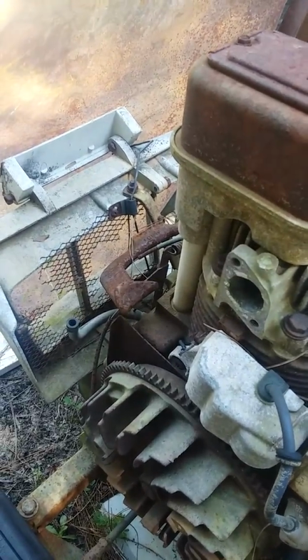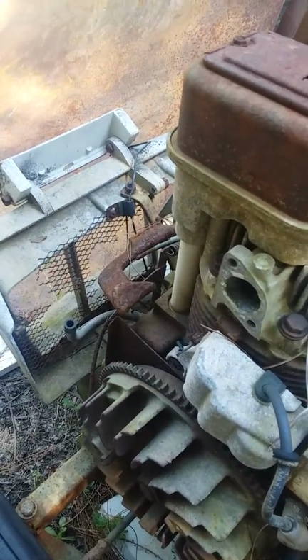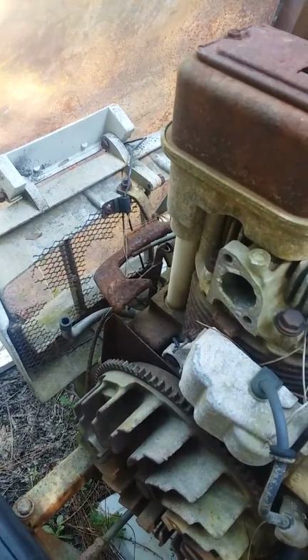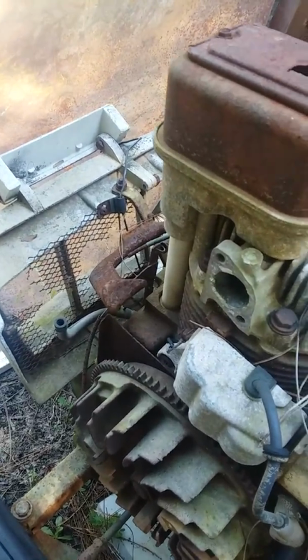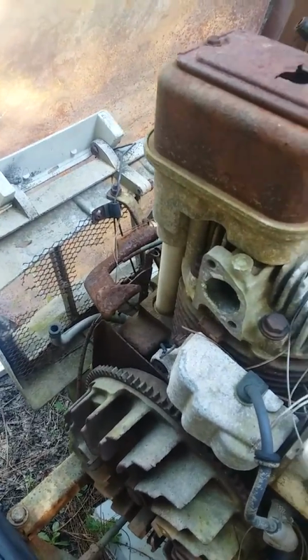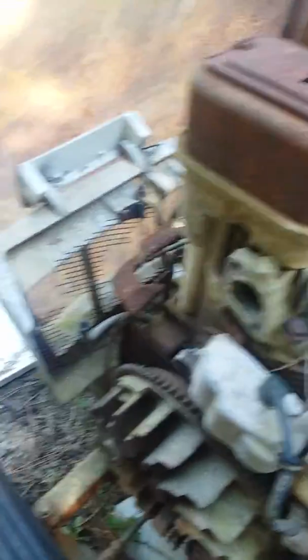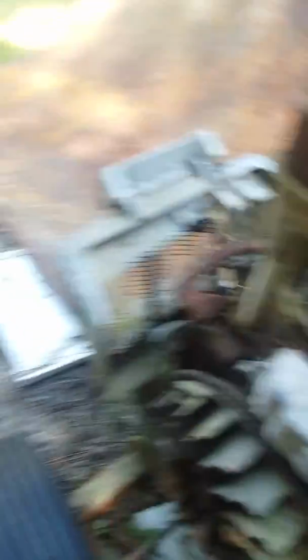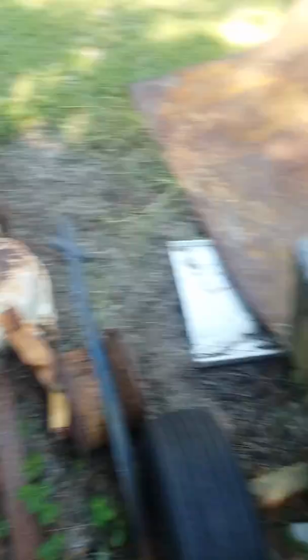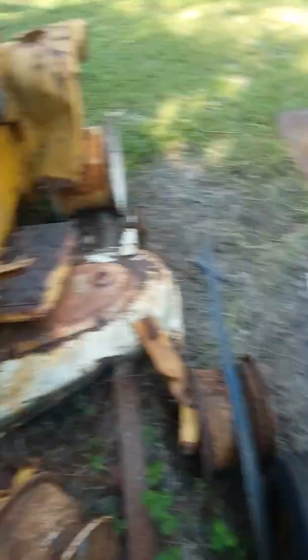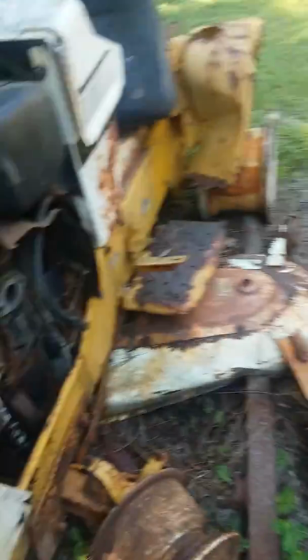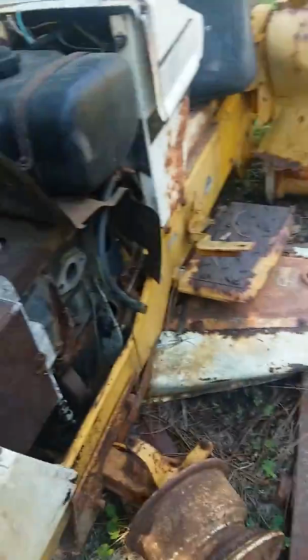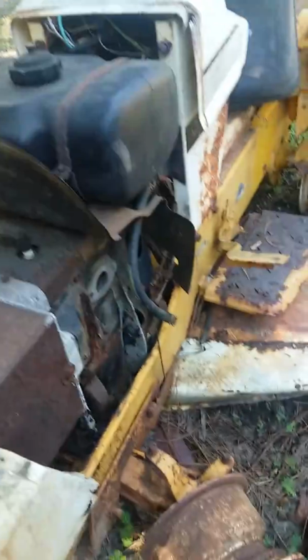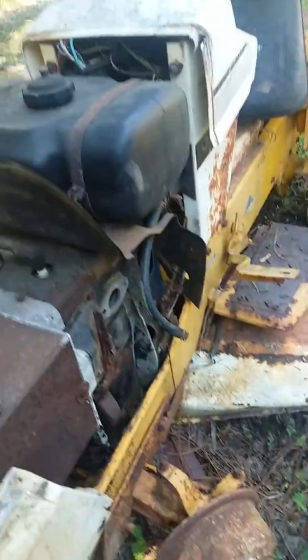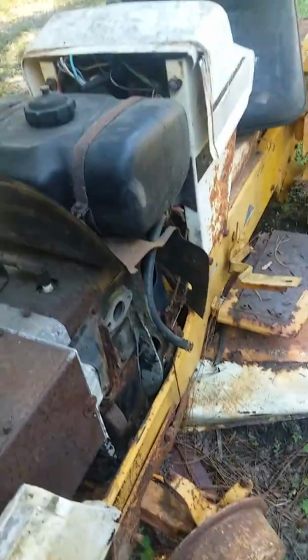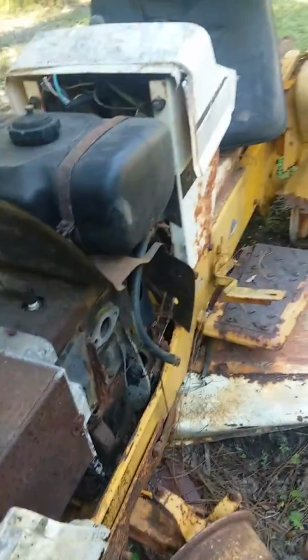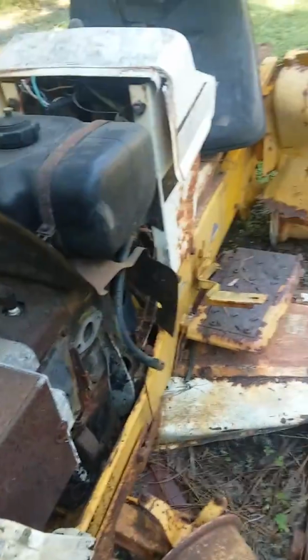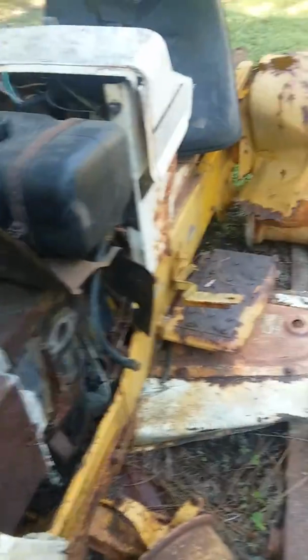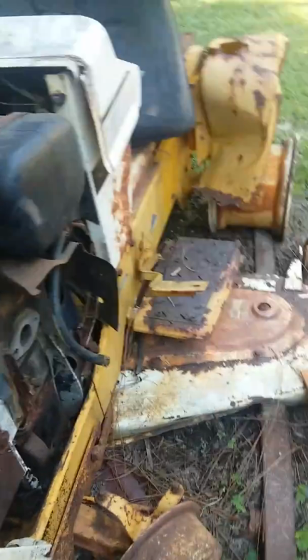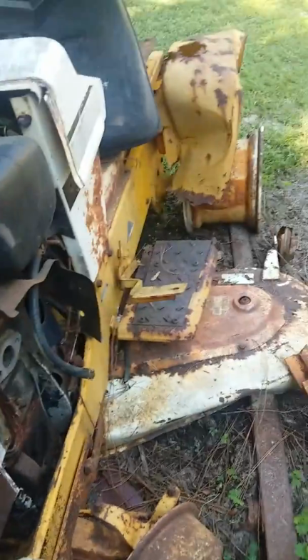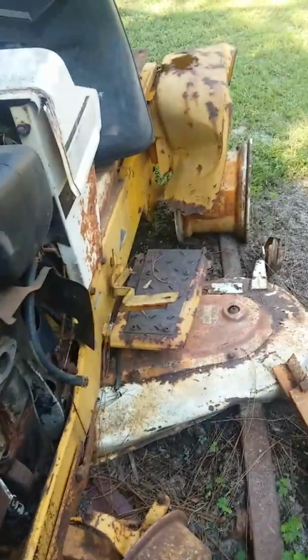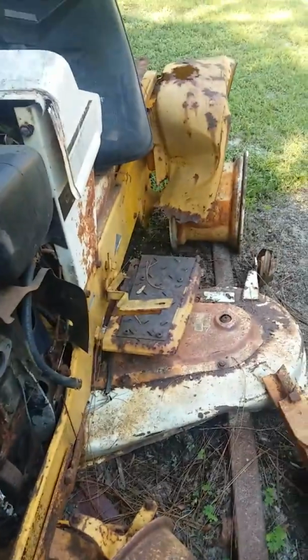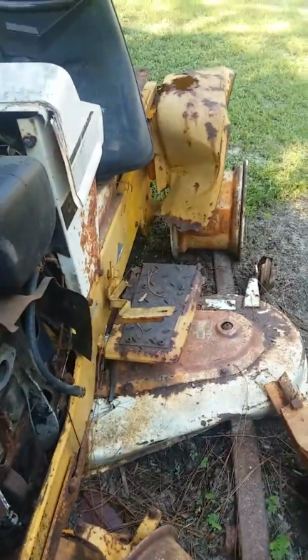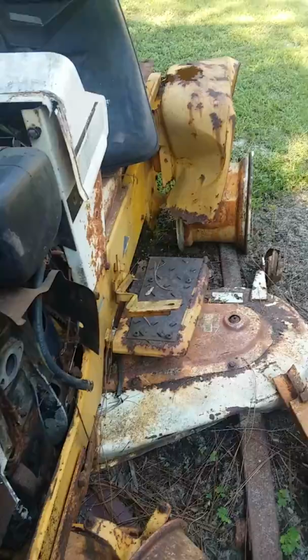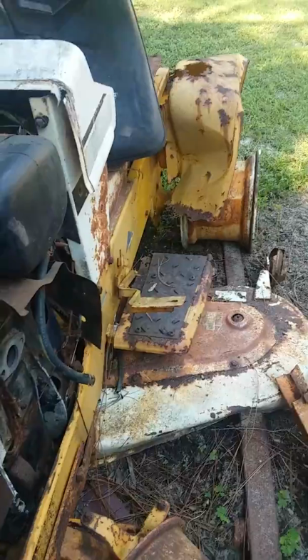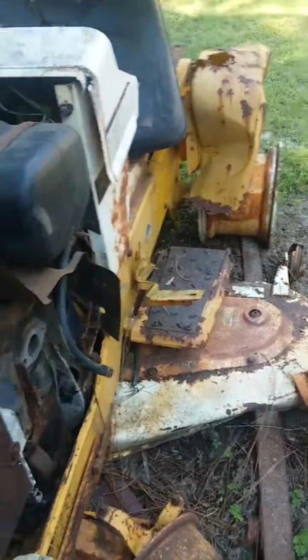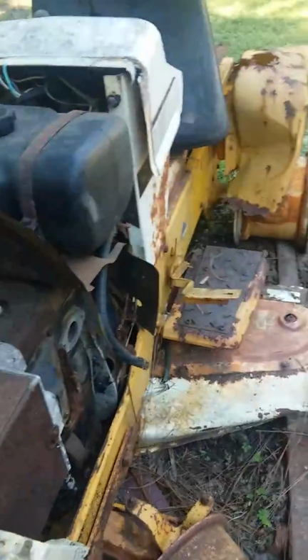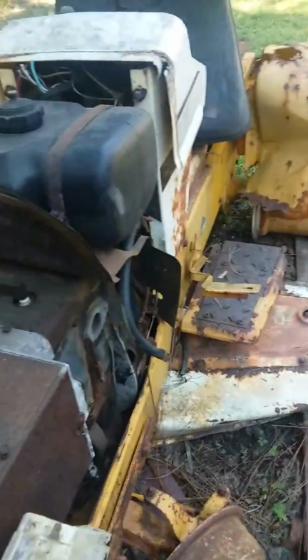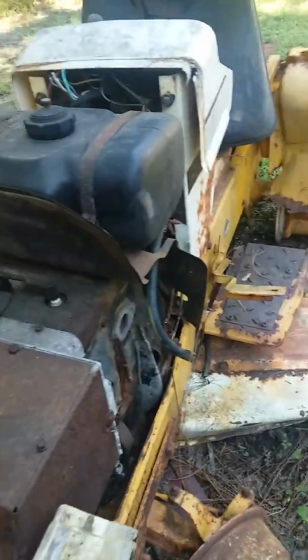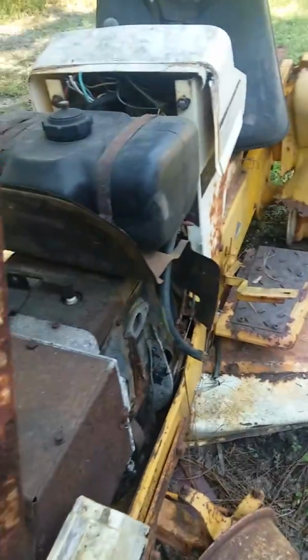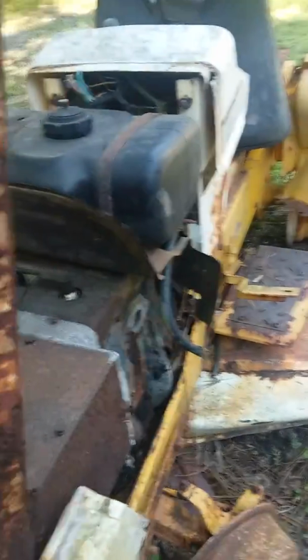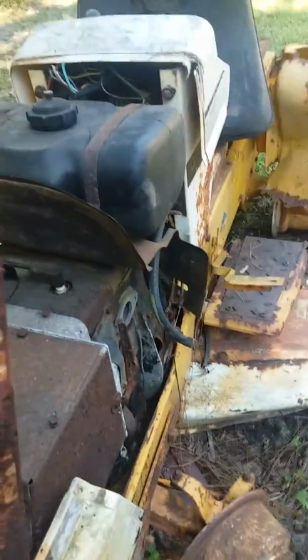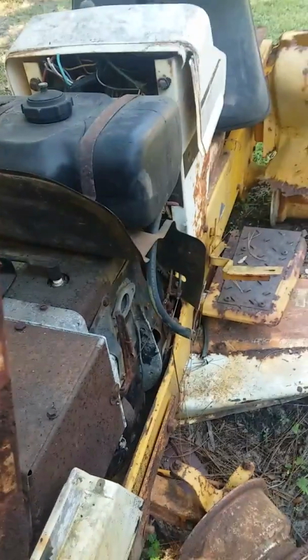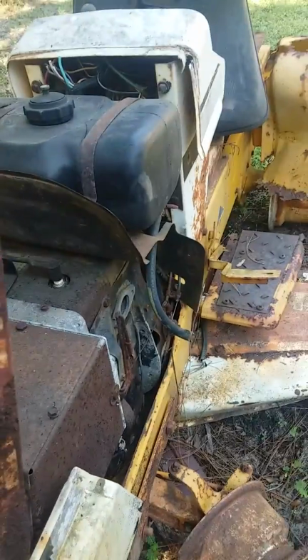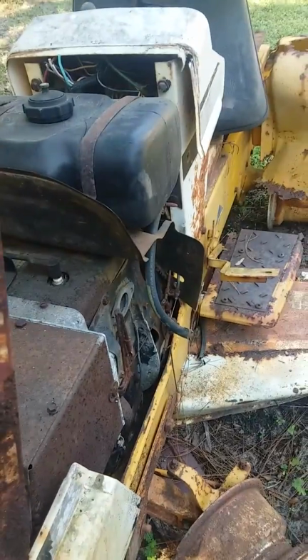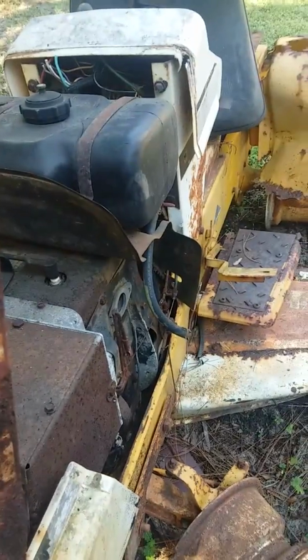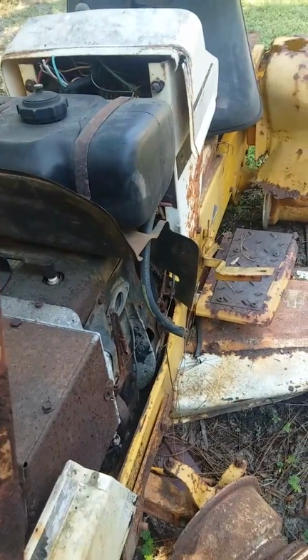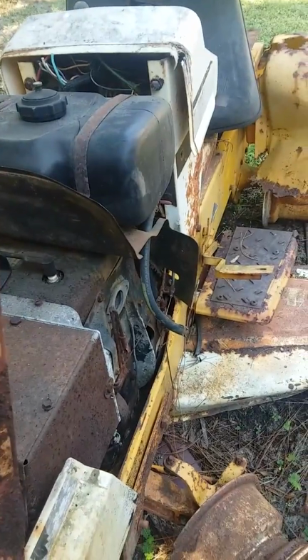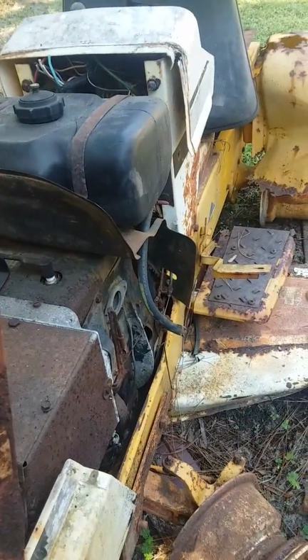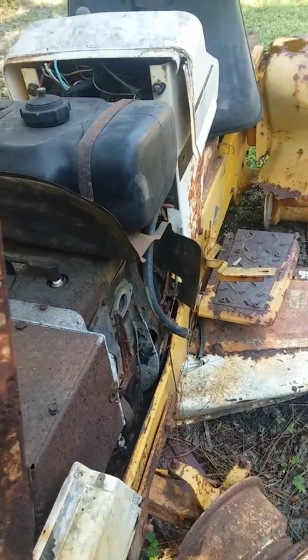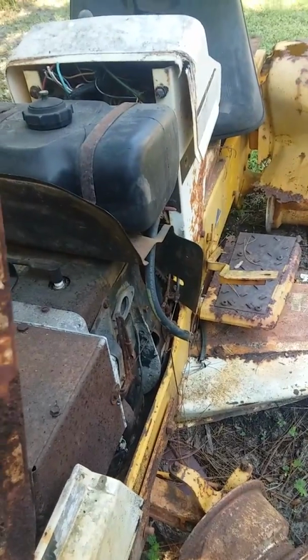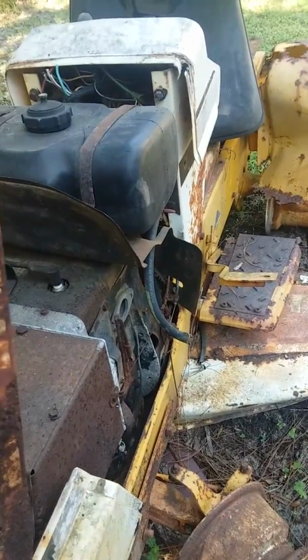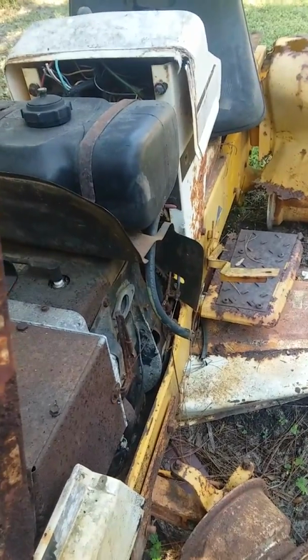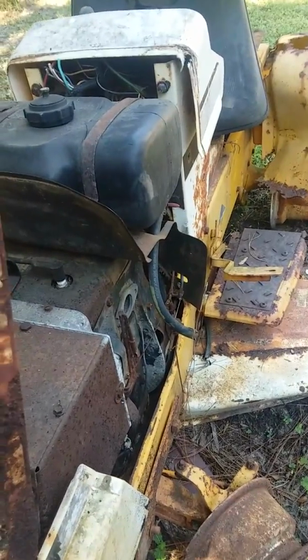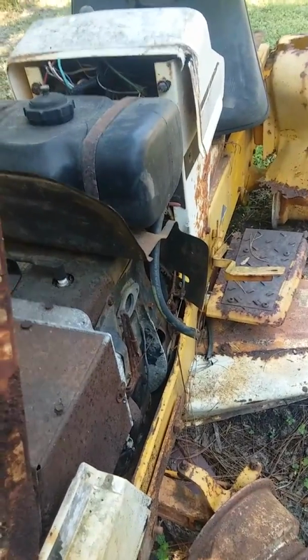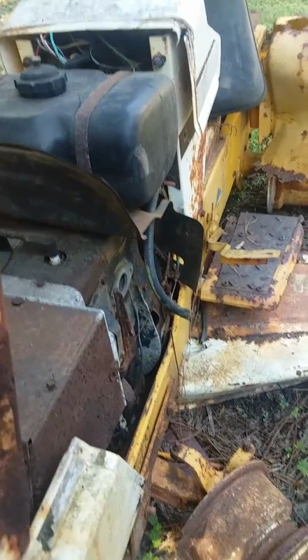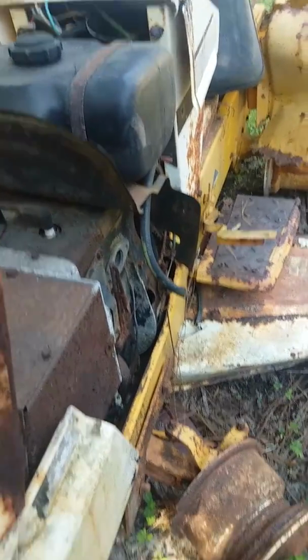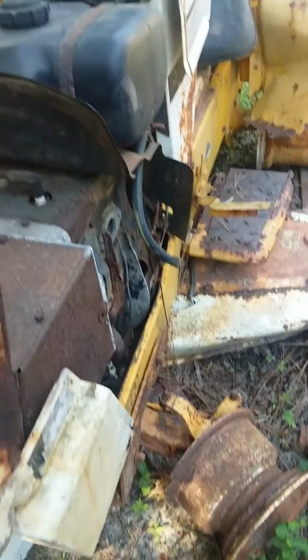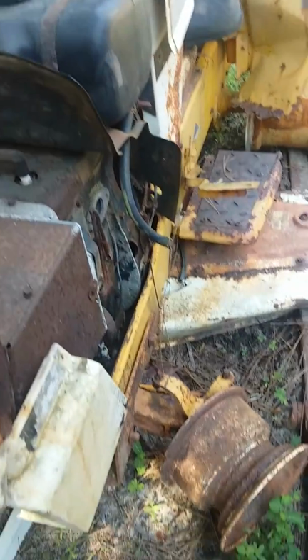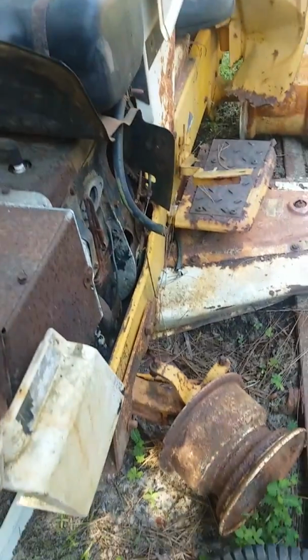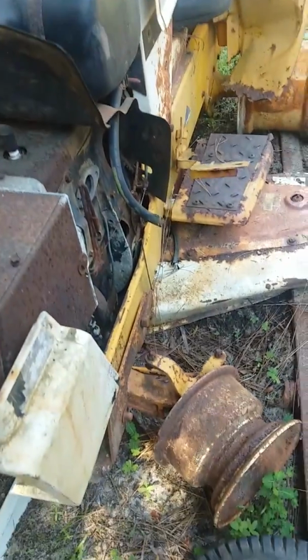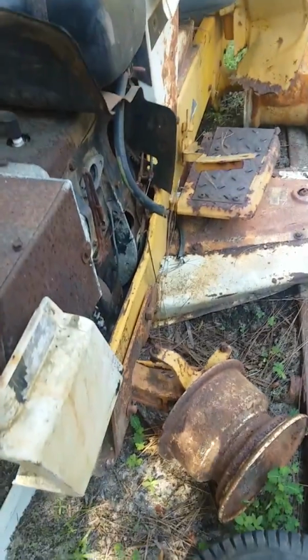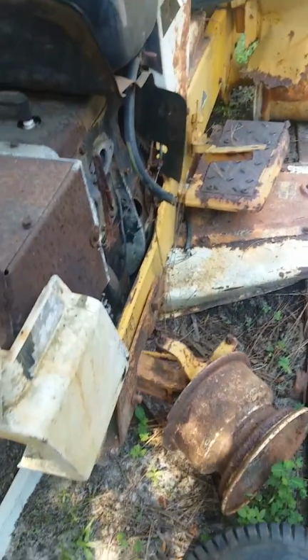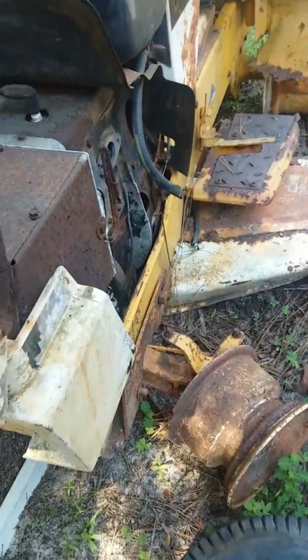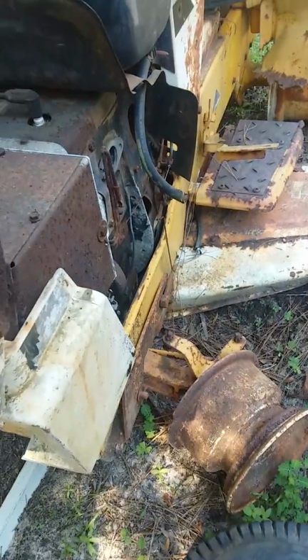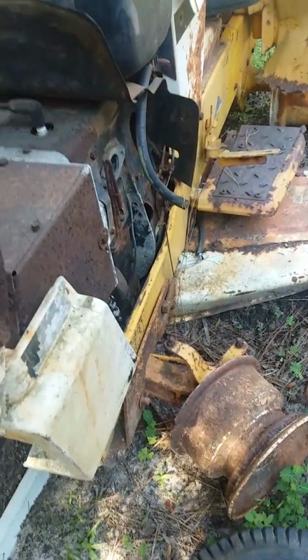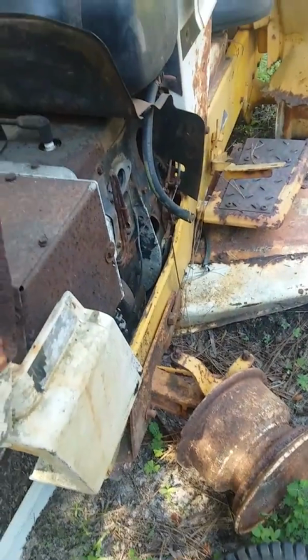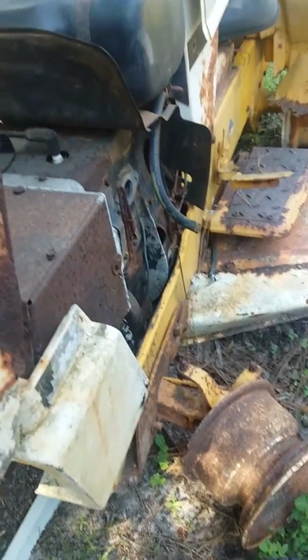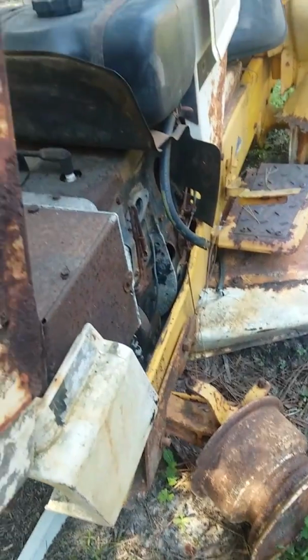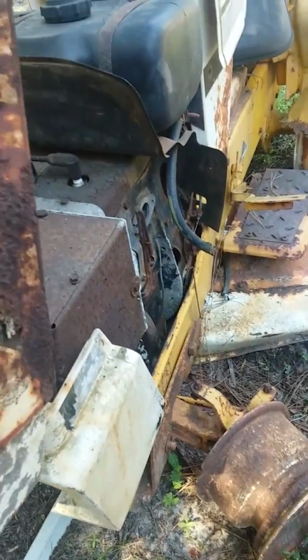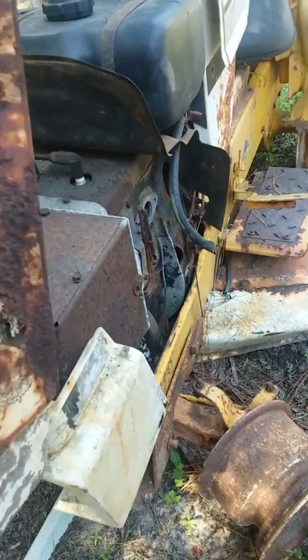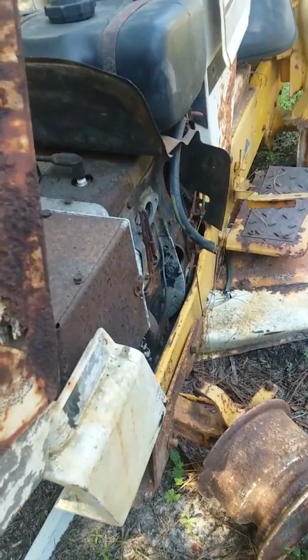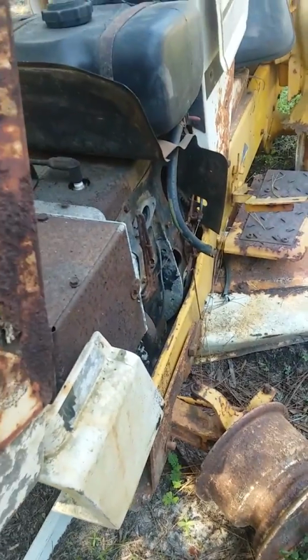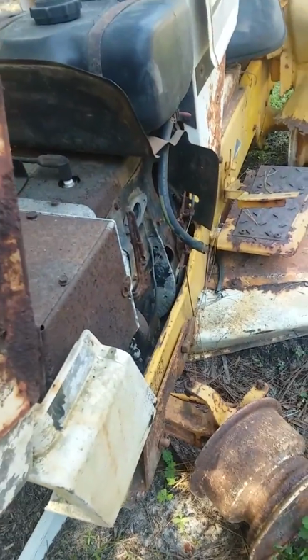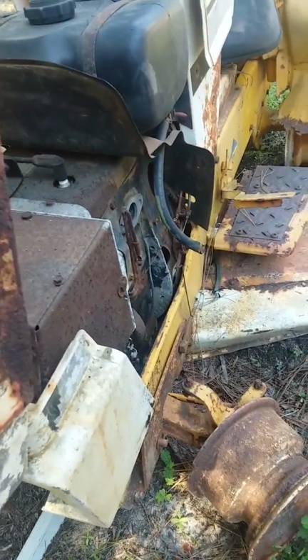When I was putting the Cub Cadet on the trailer, I put so much pressure with the come-along that I actually broke the front end accidentally.